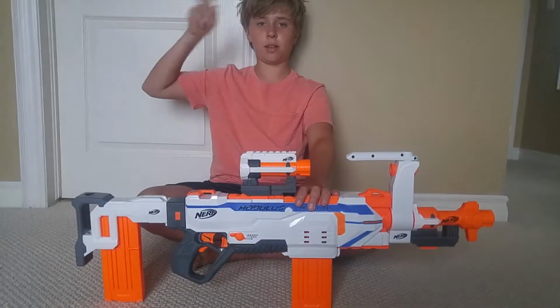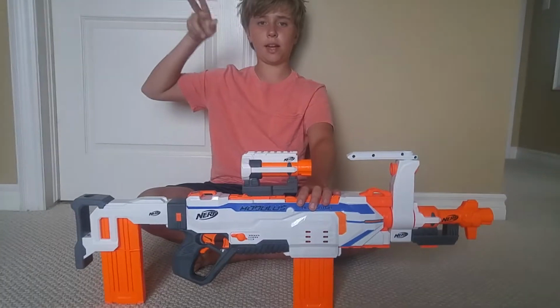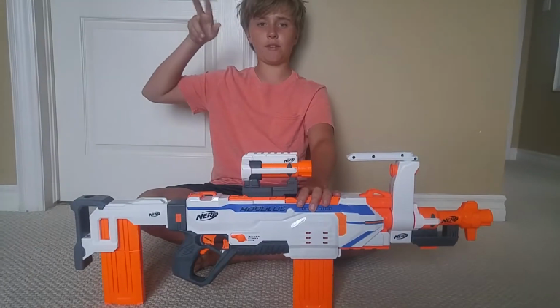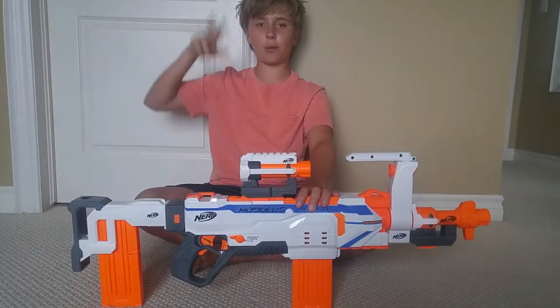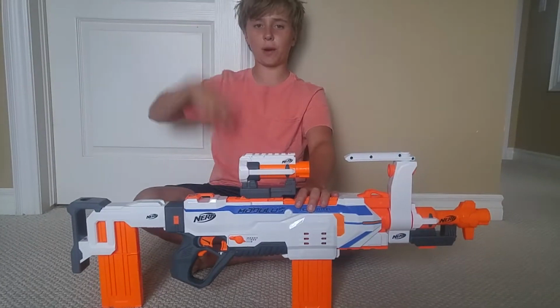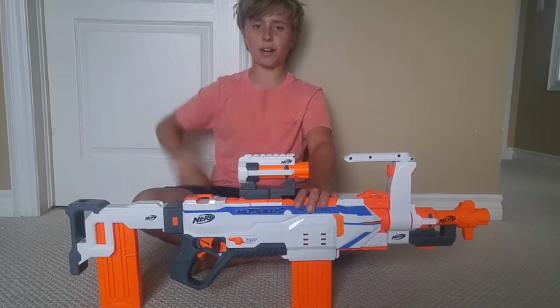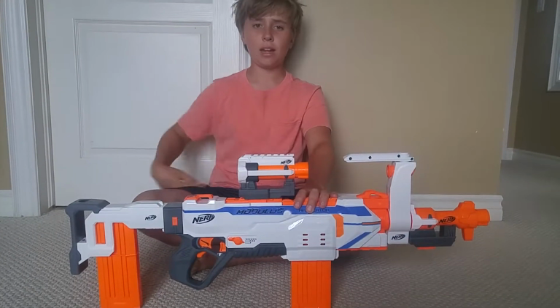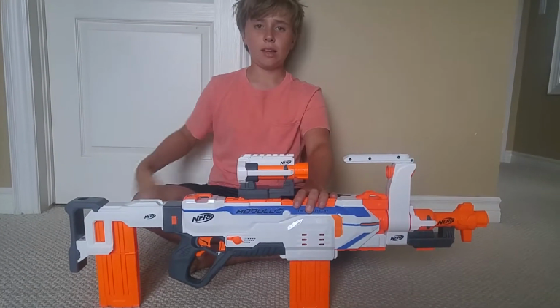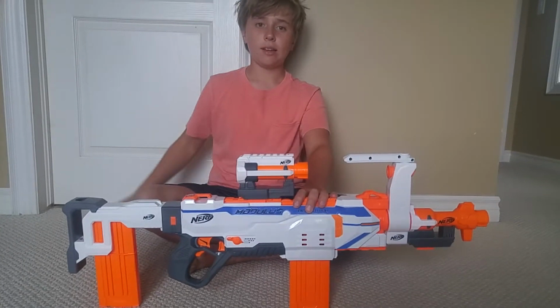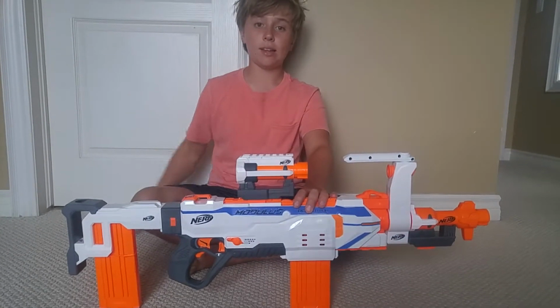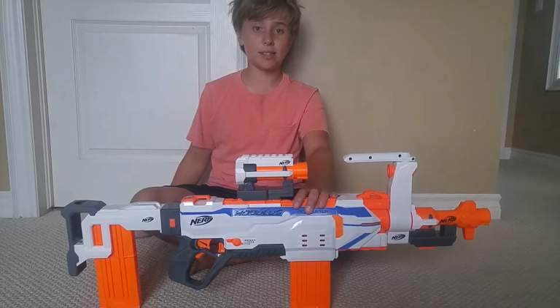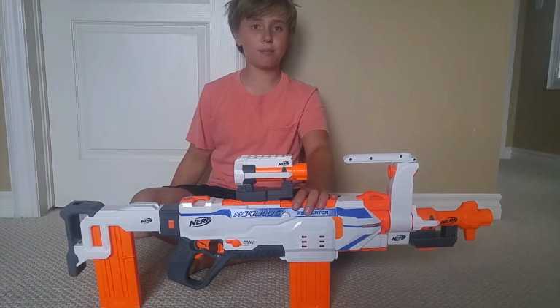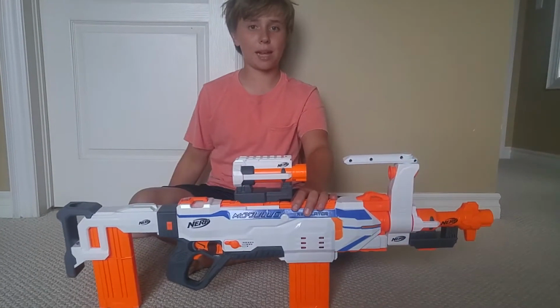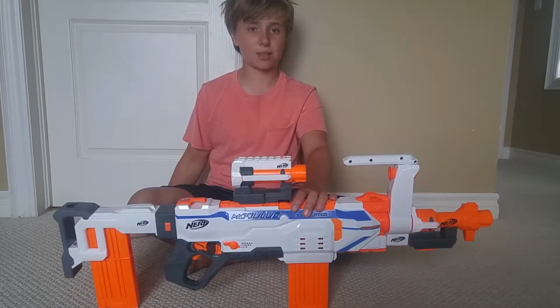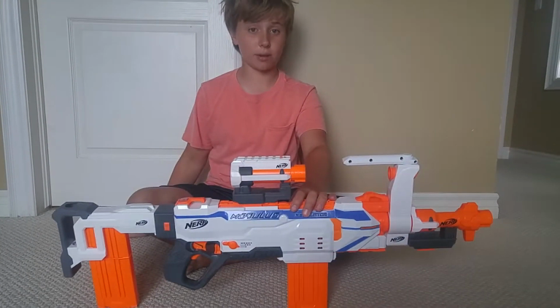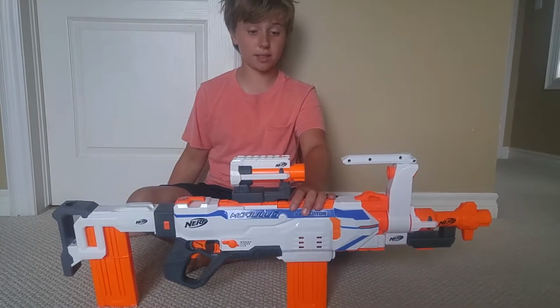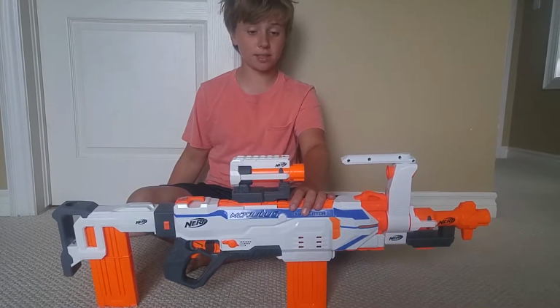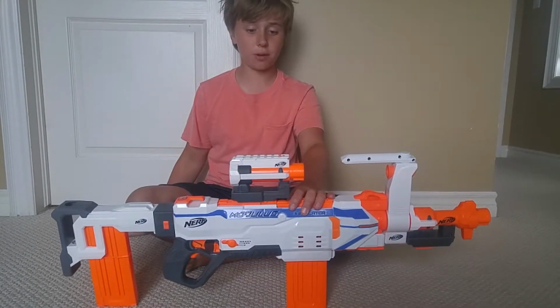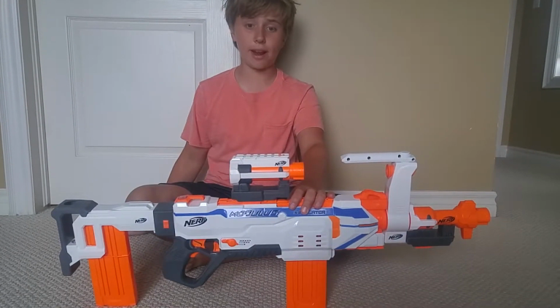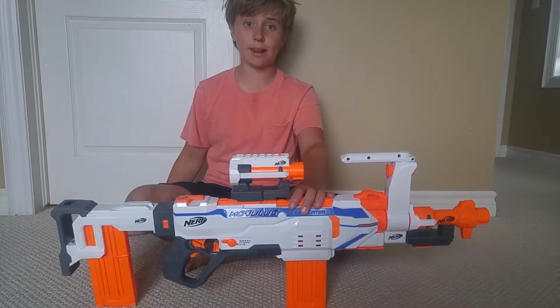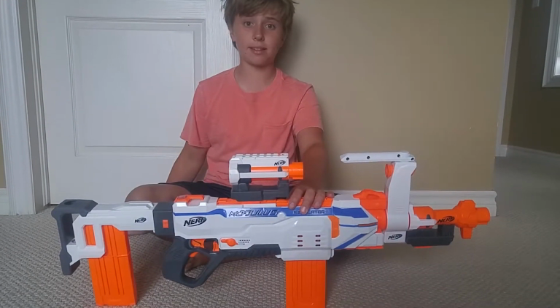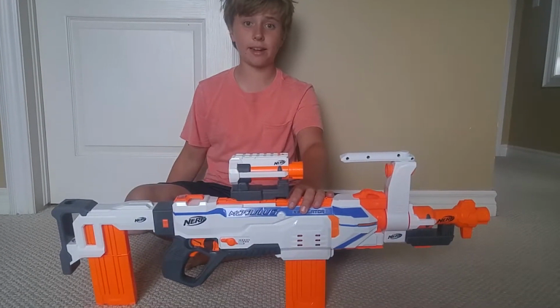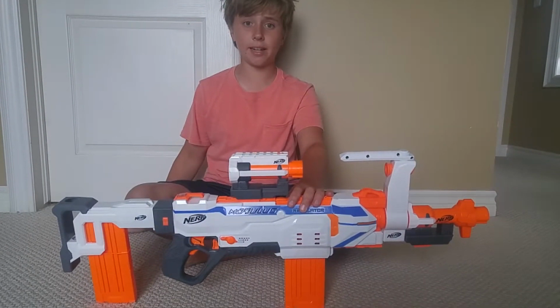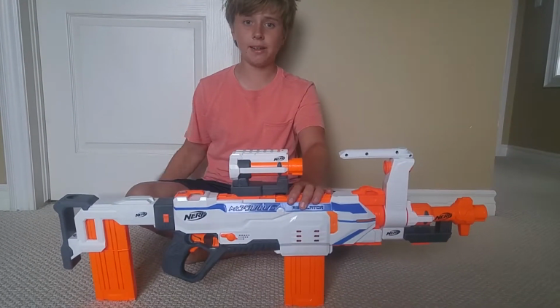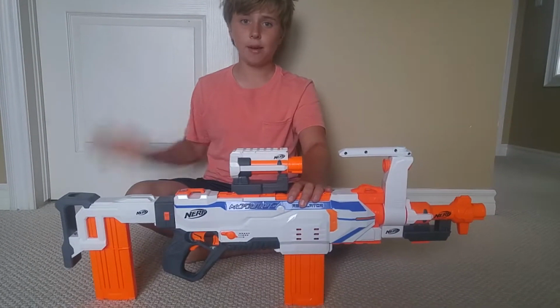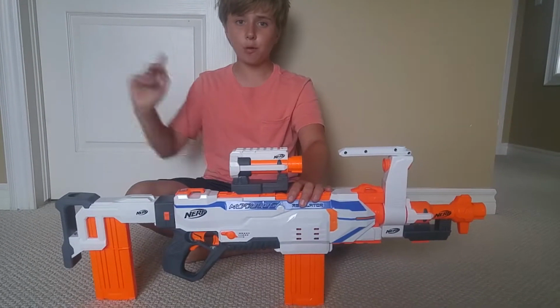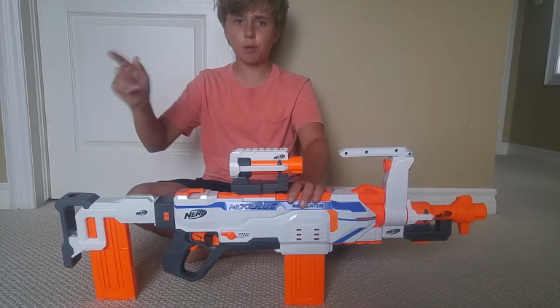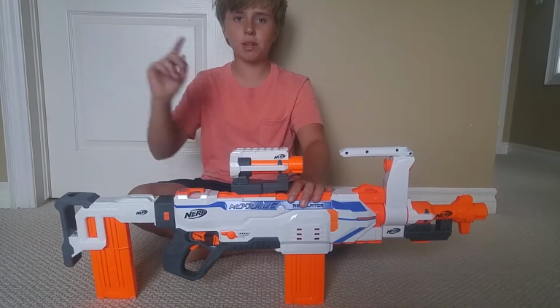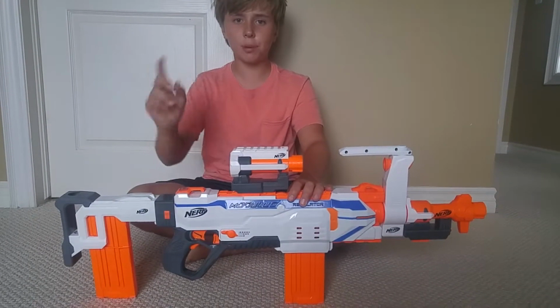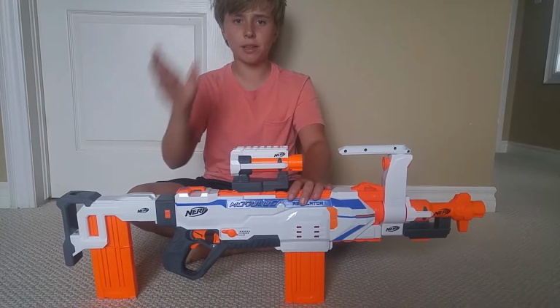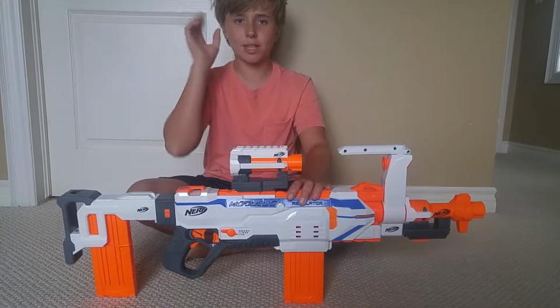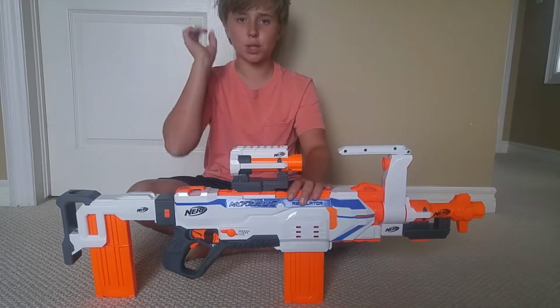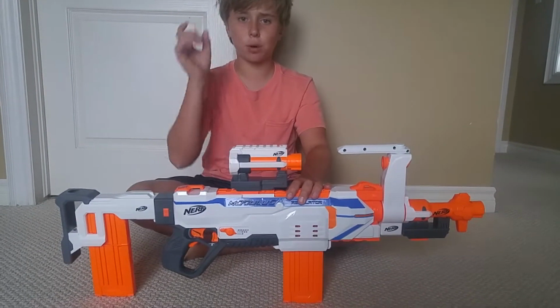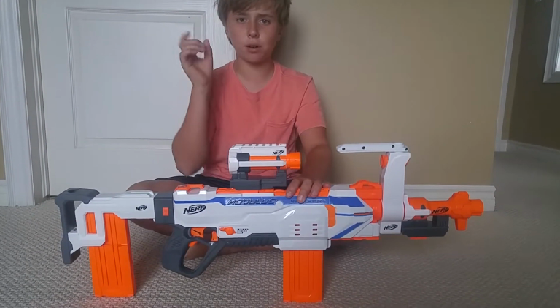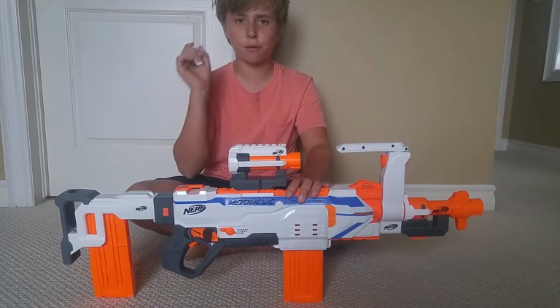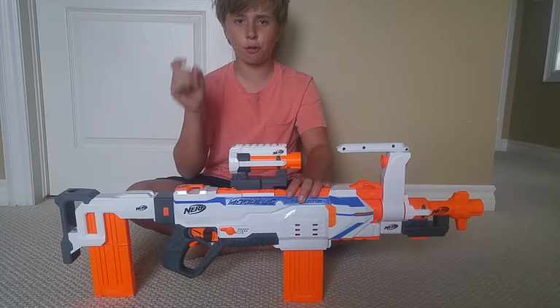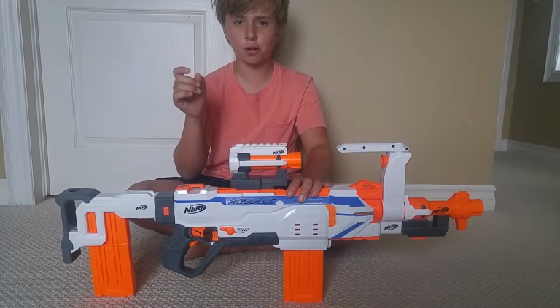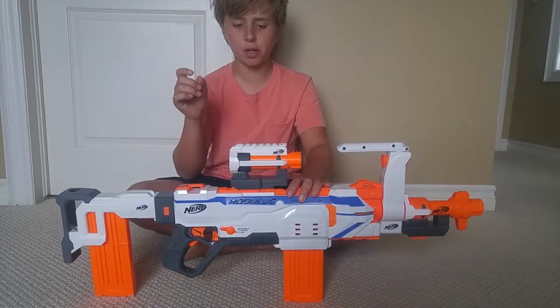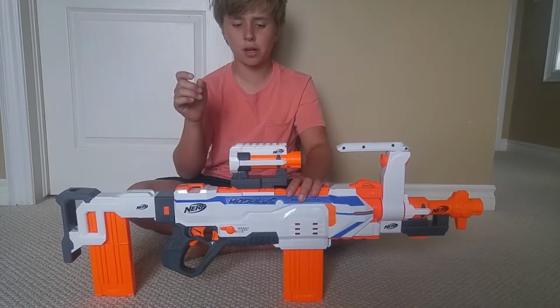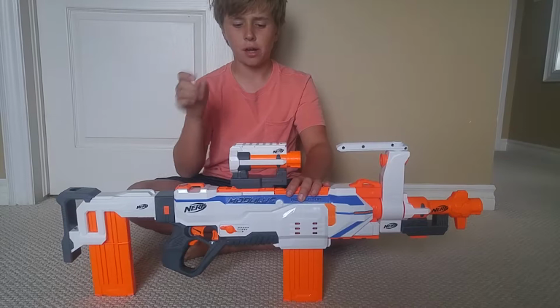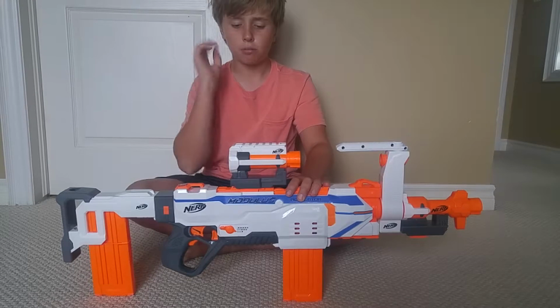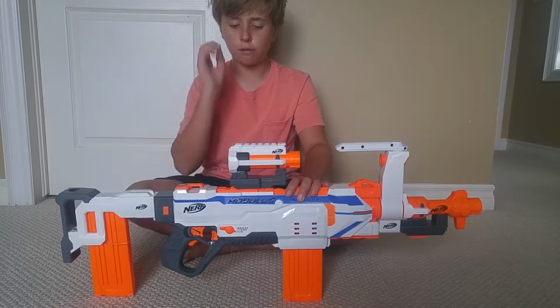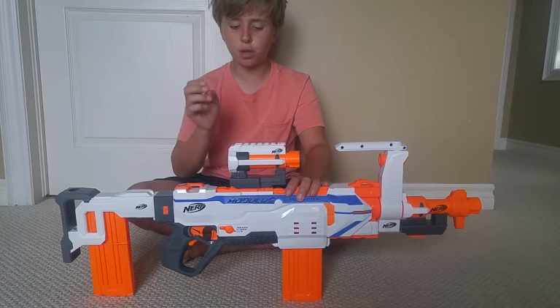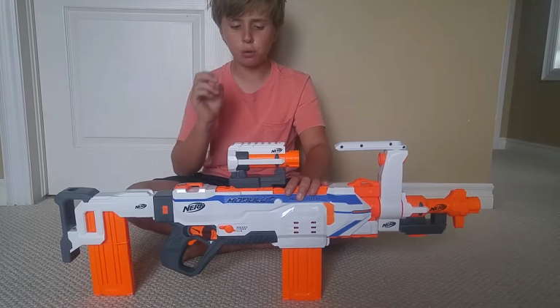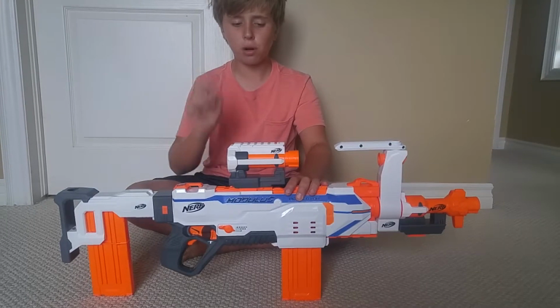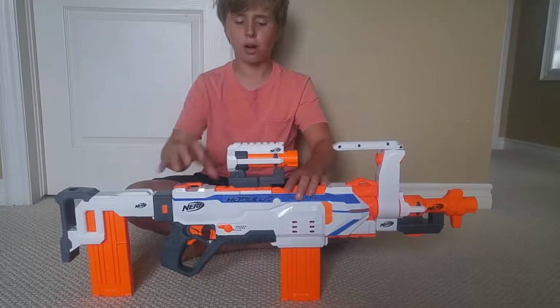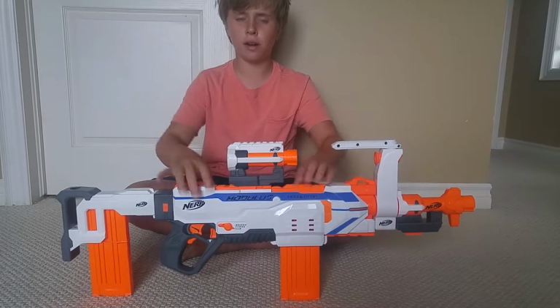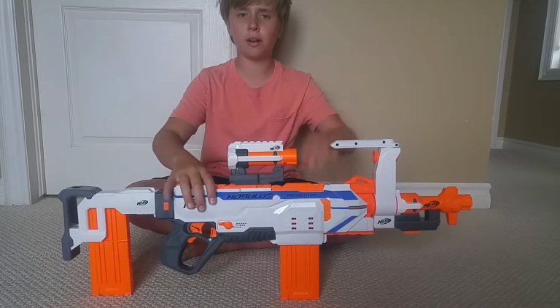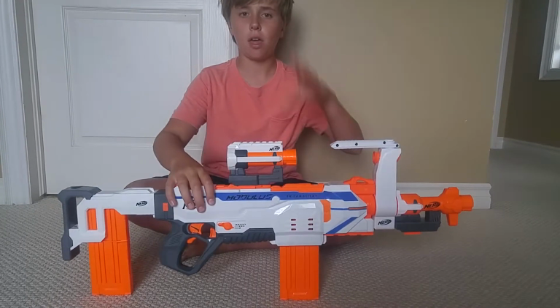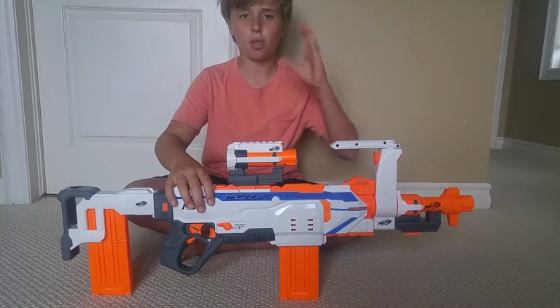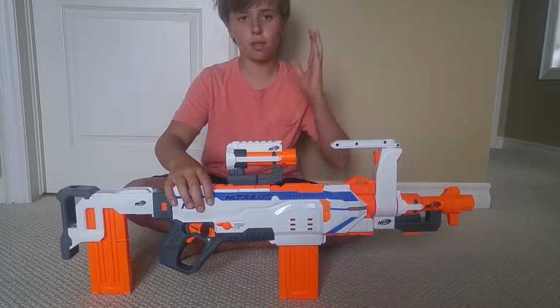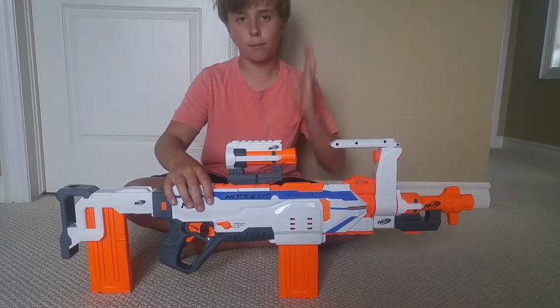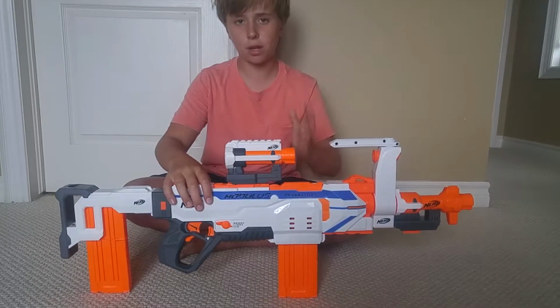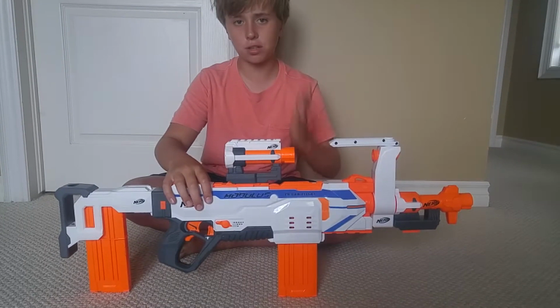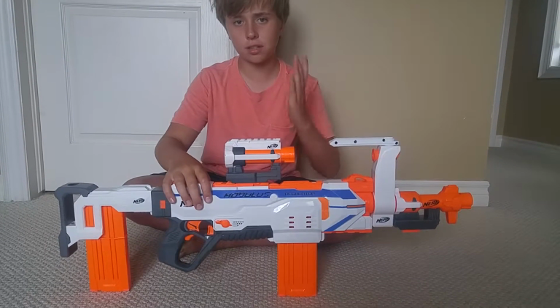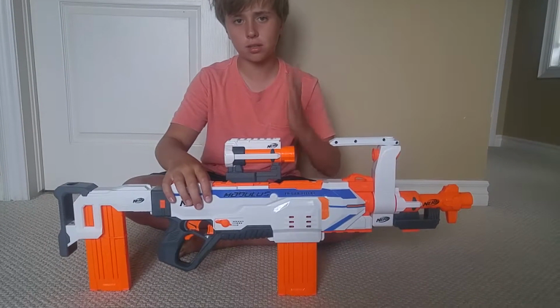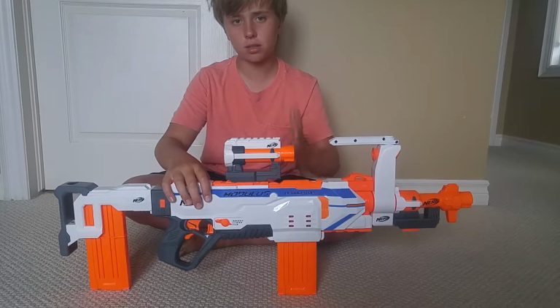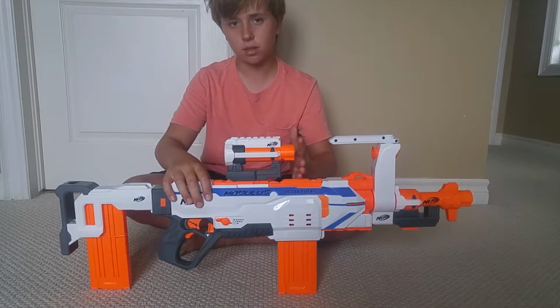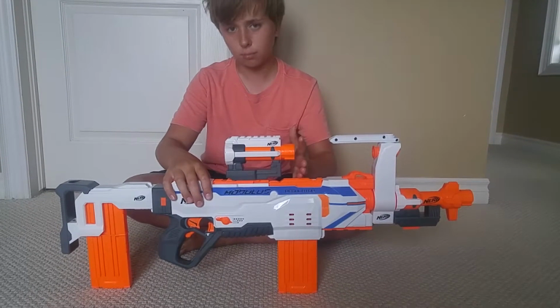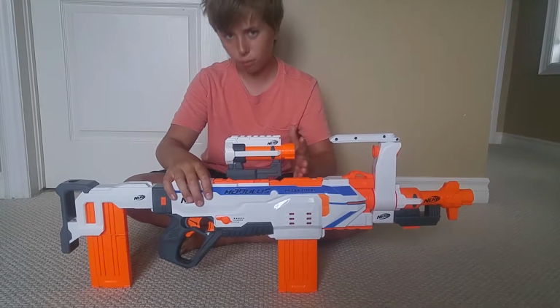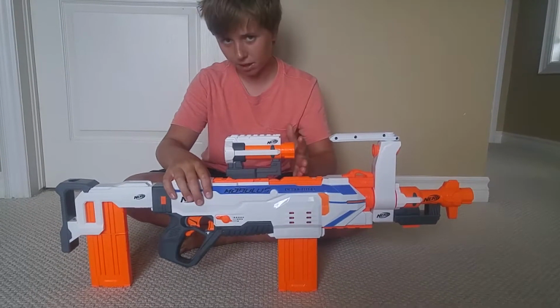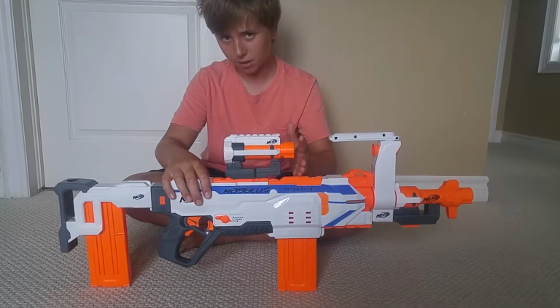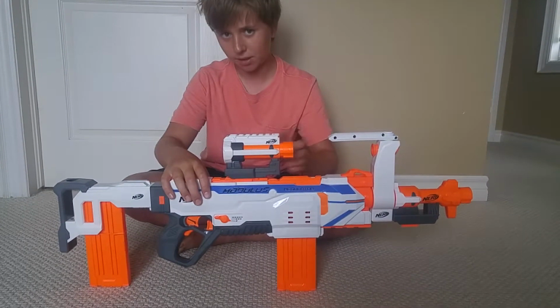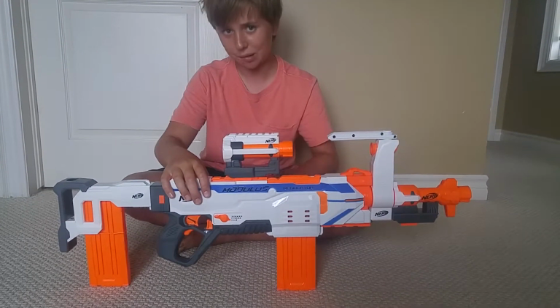Hey everyone, it's the Blaster Kids here and today we'll be doing the shortened version review on the Modulus Regulator.